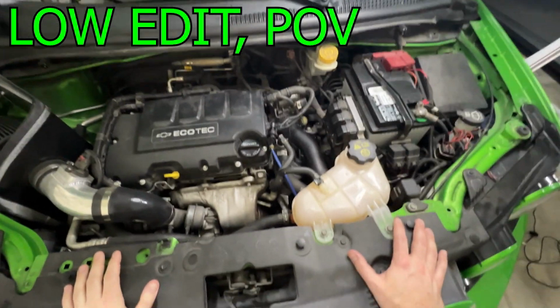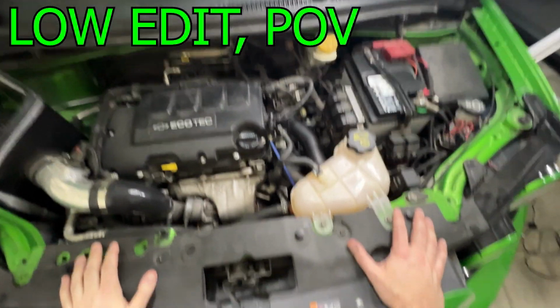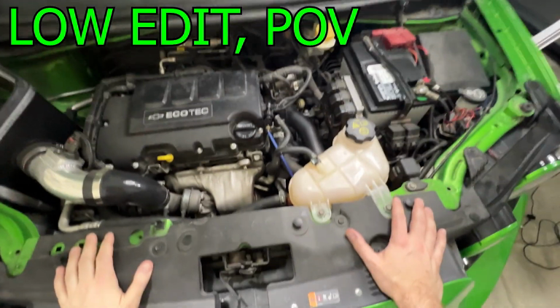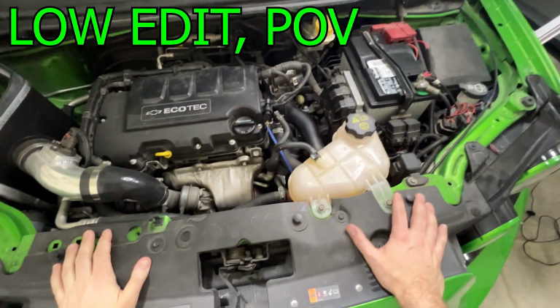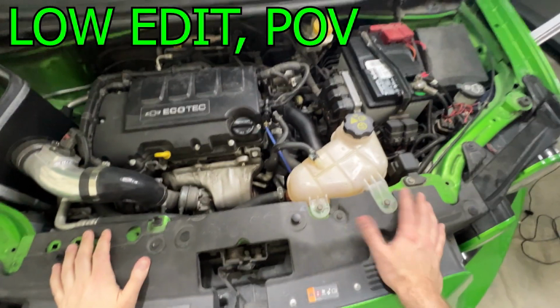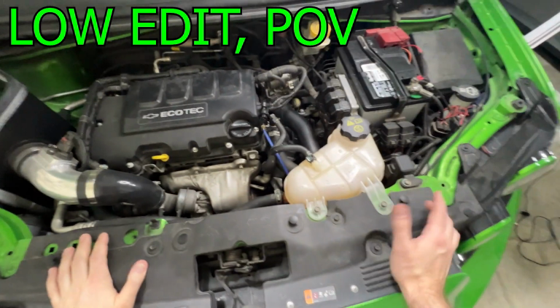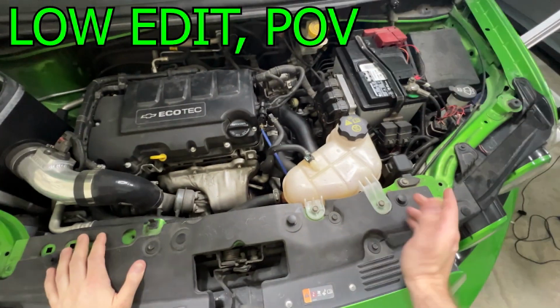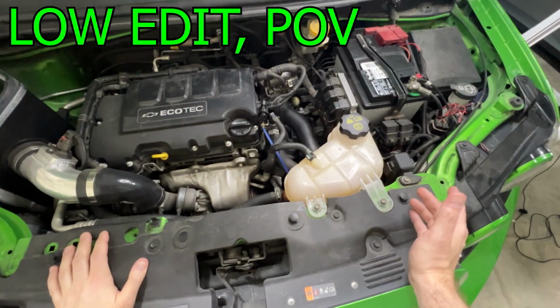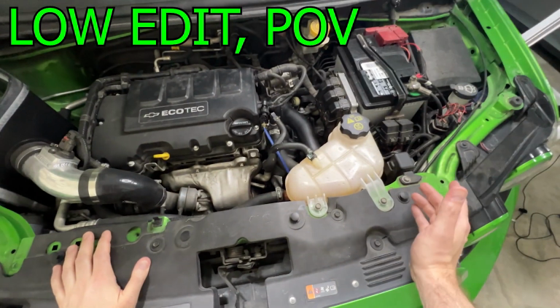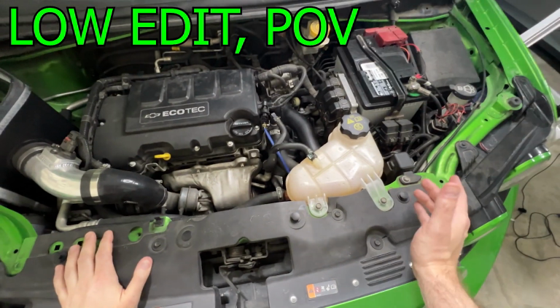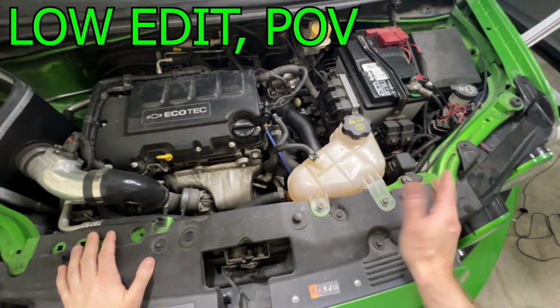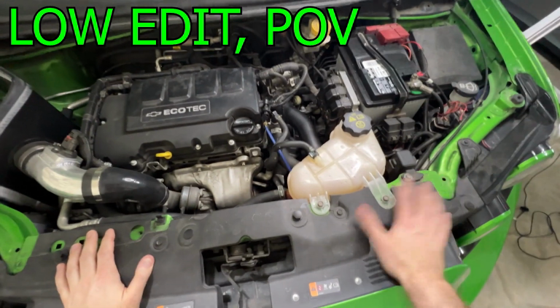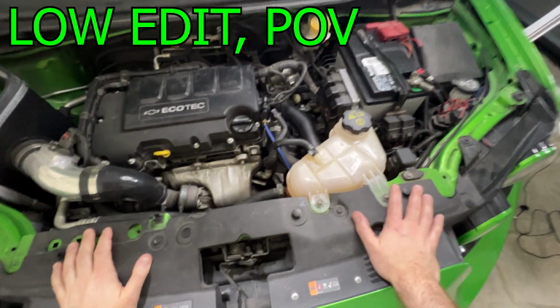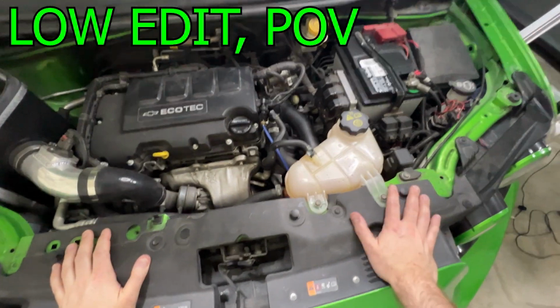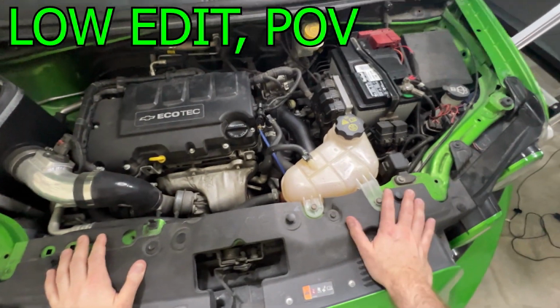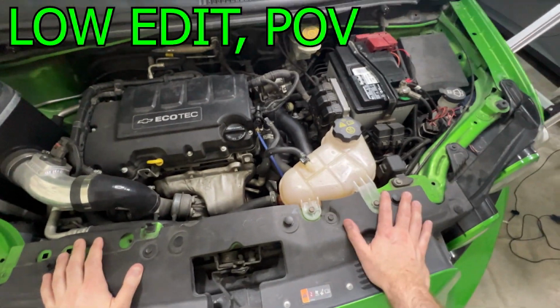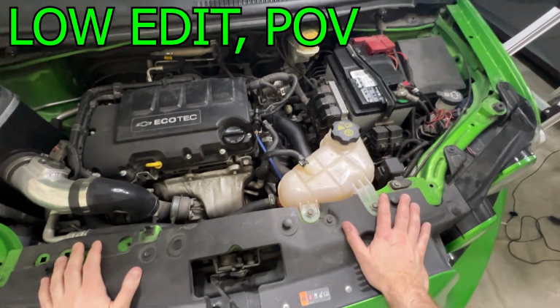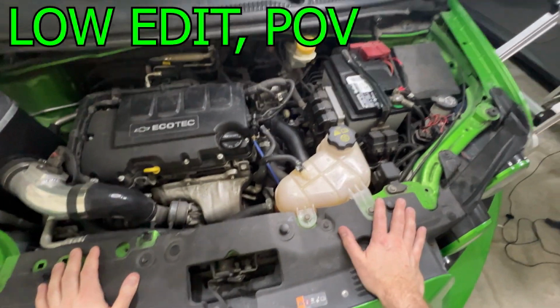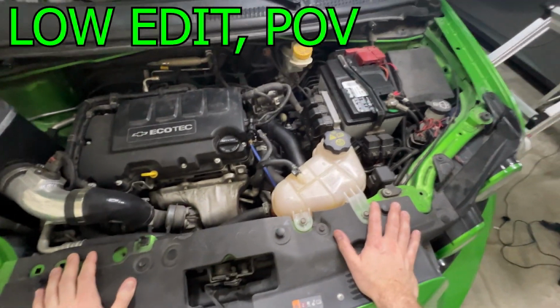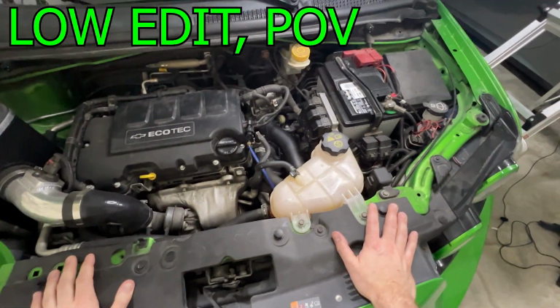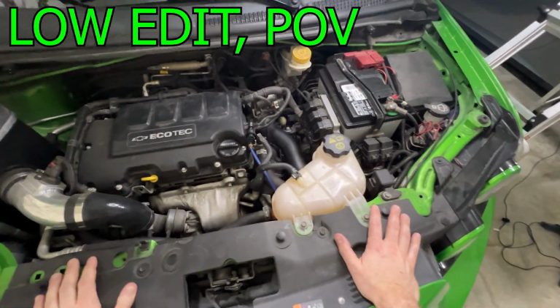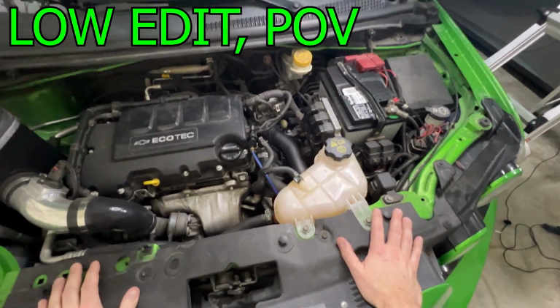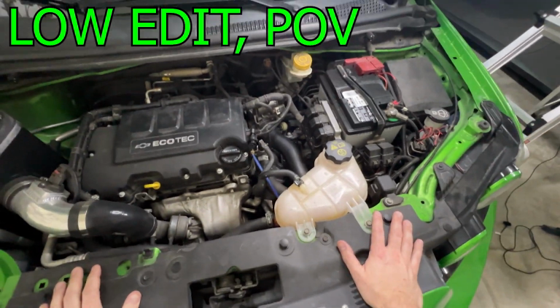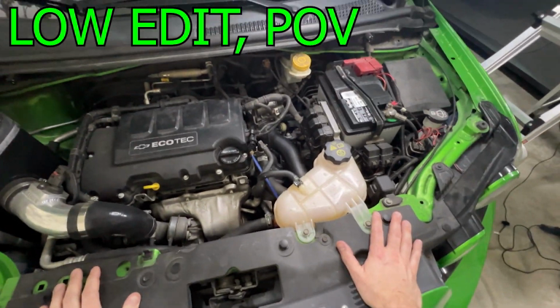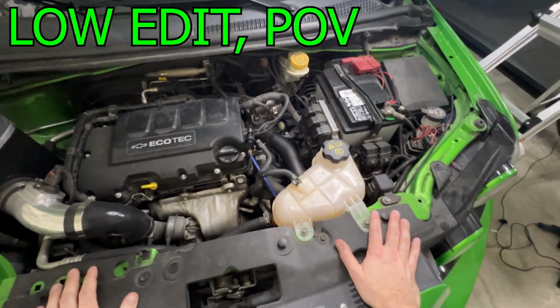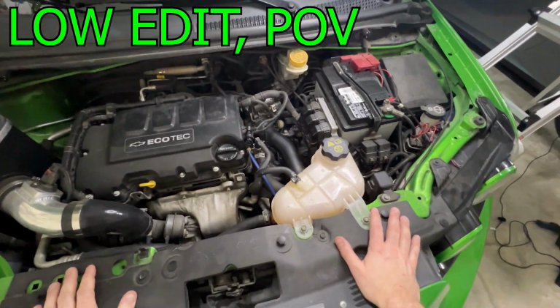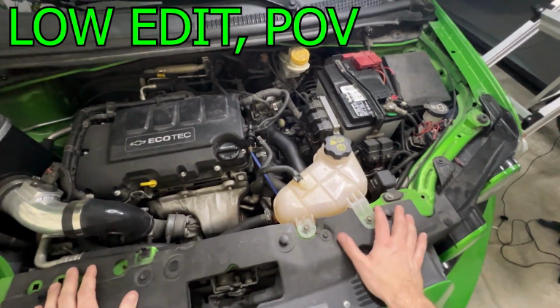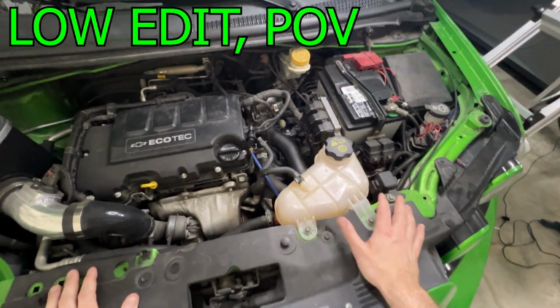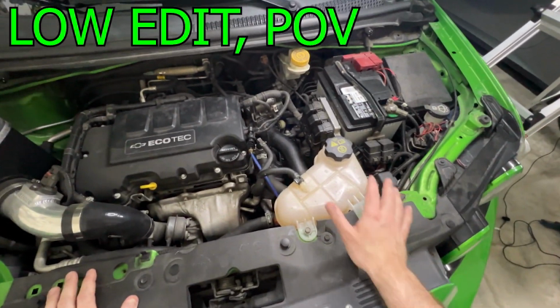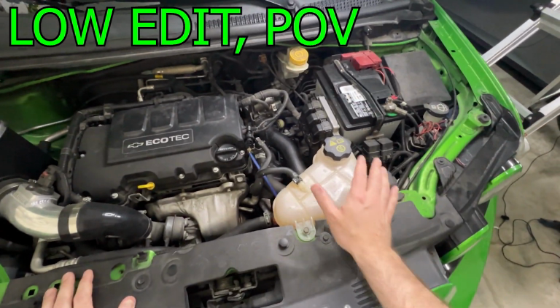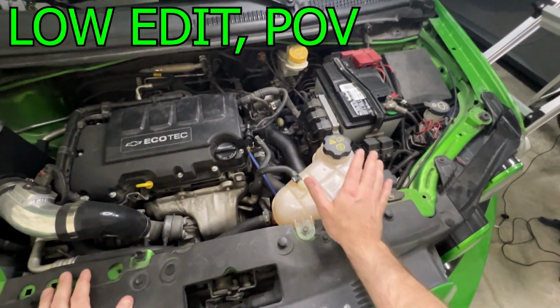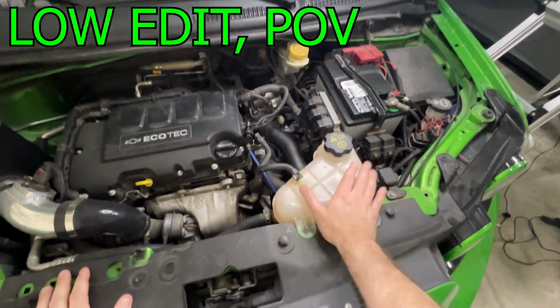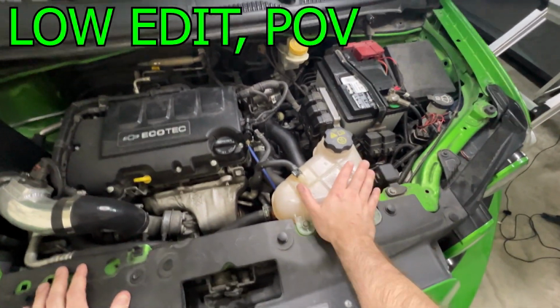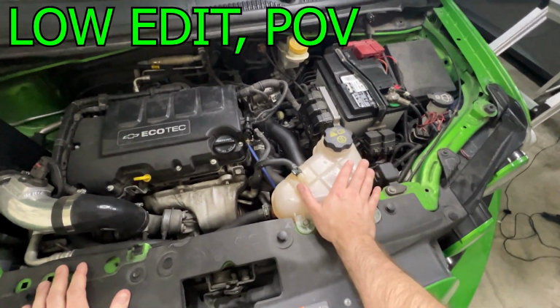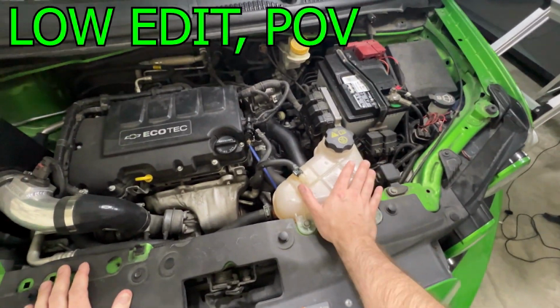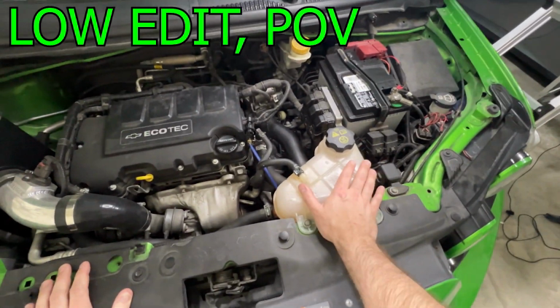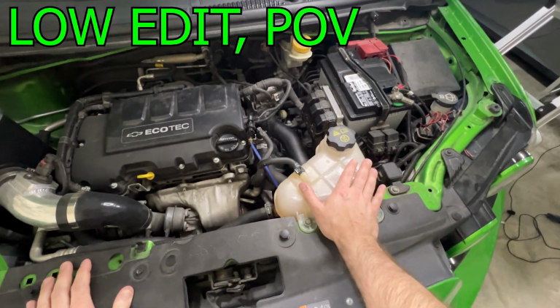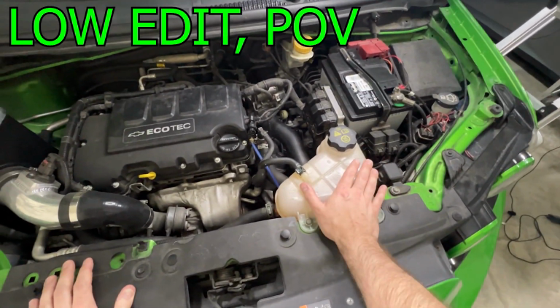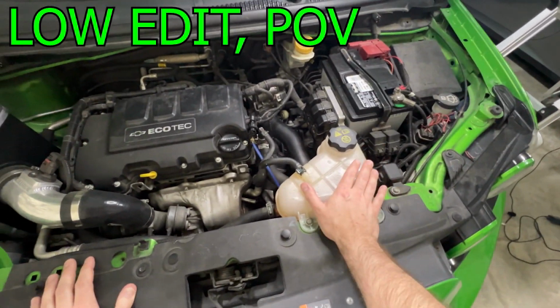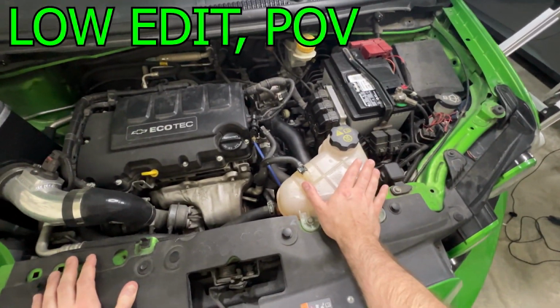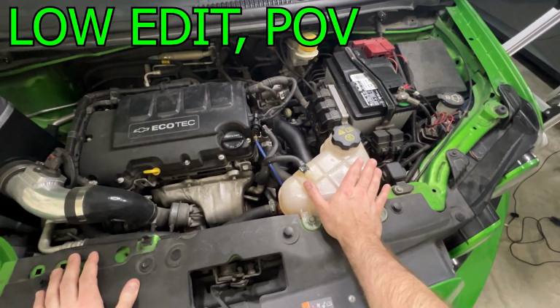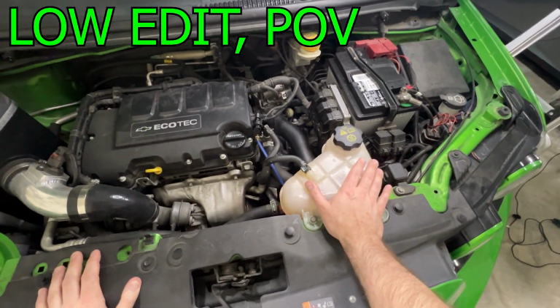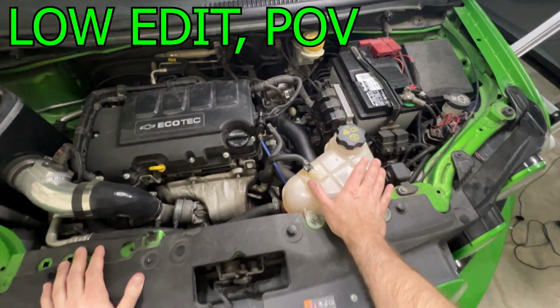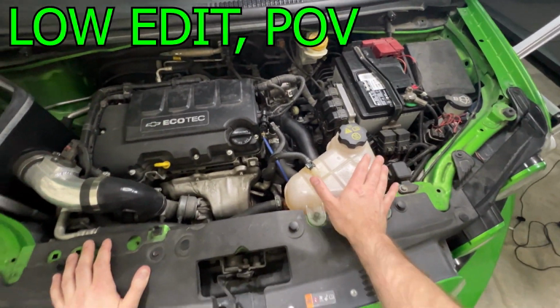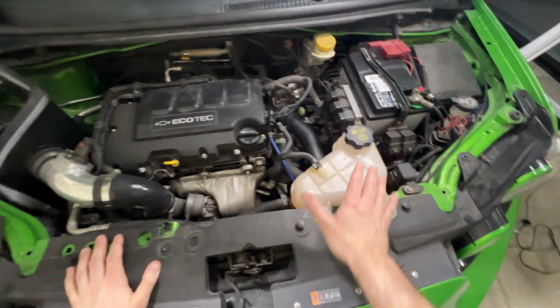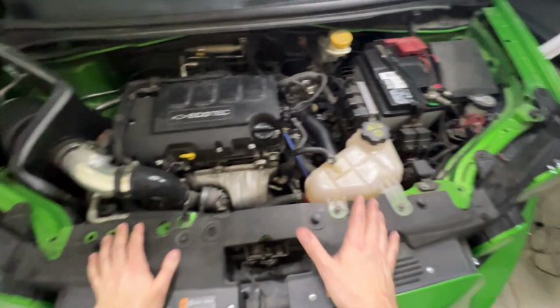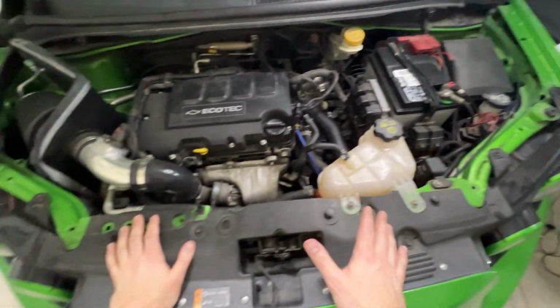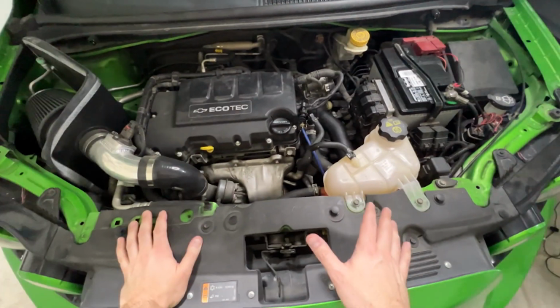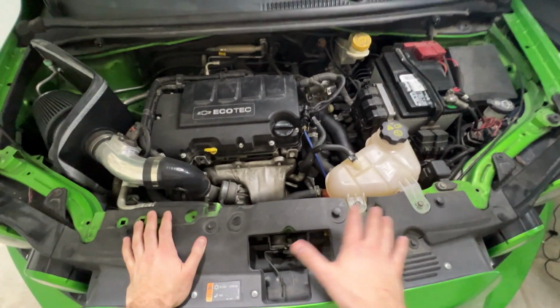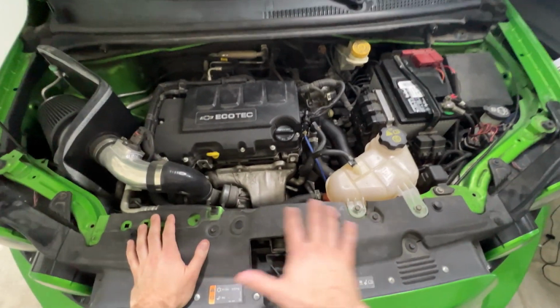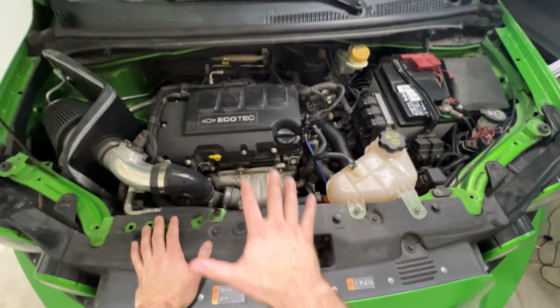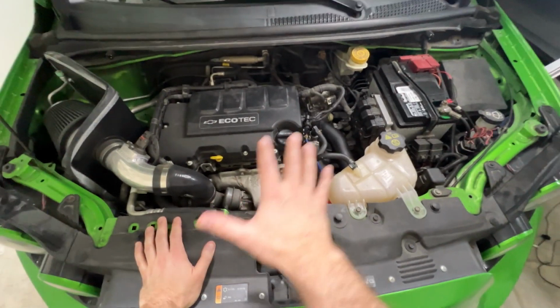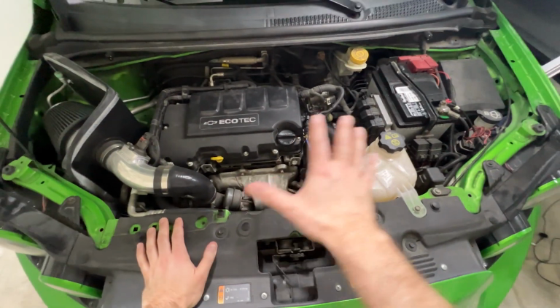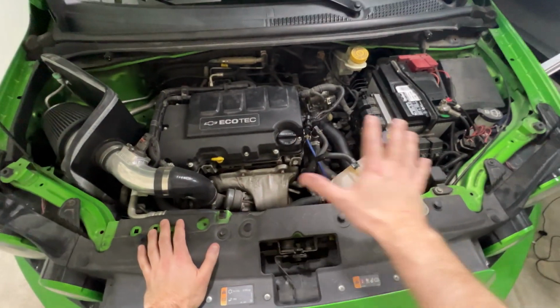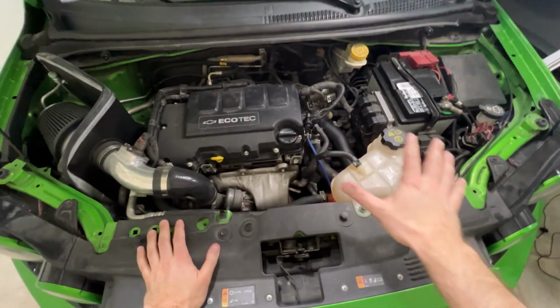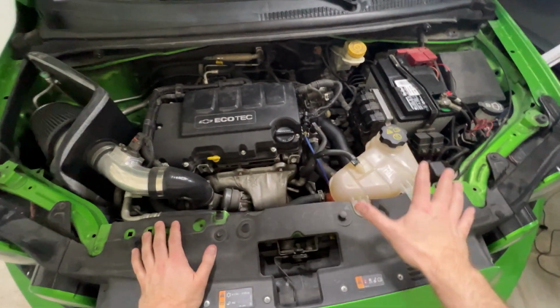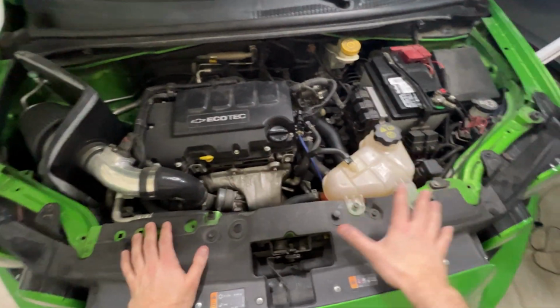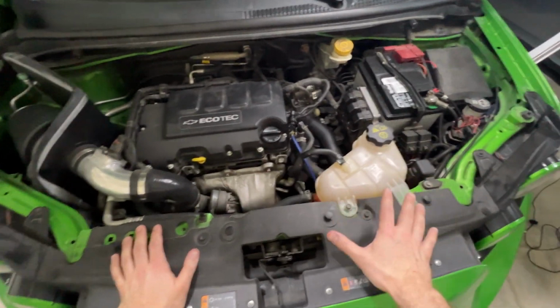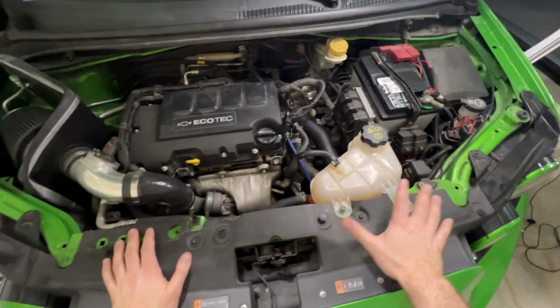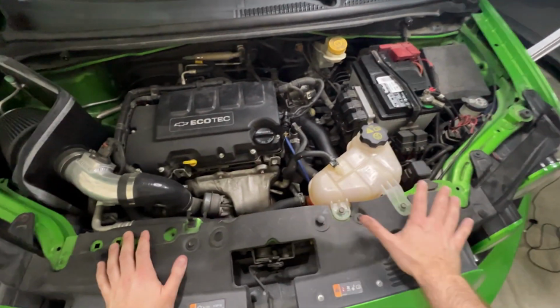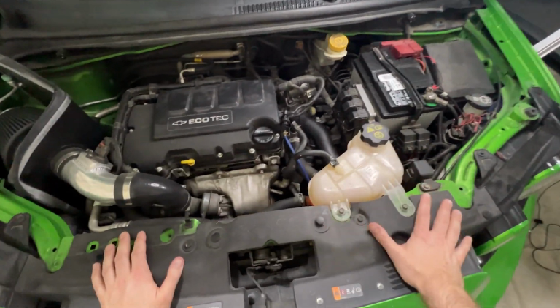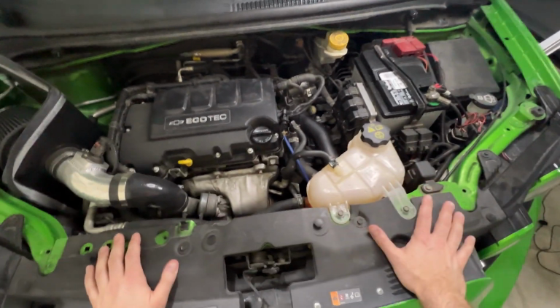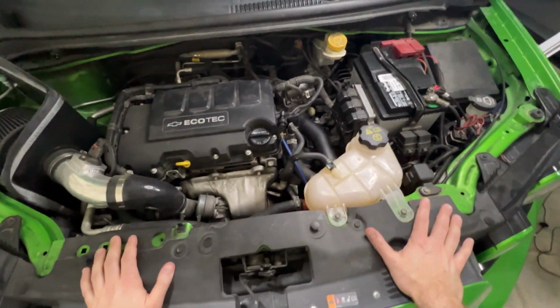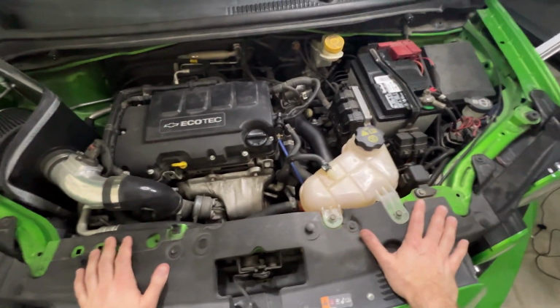Hey, Tuna here, and today I'm going to show you how to replace your coolant reservoir without having to drain the entire system.